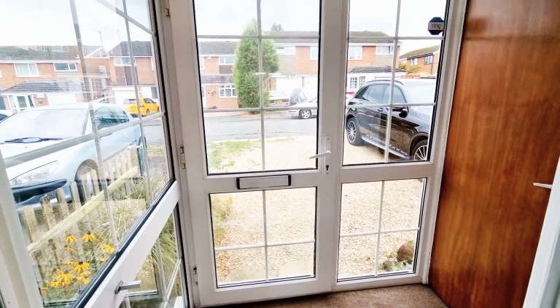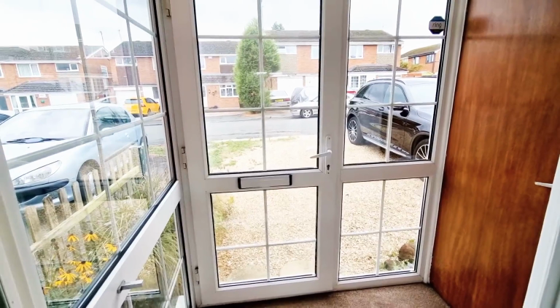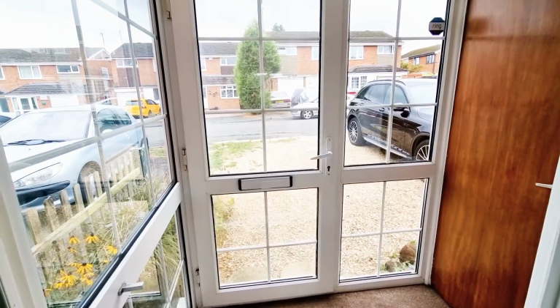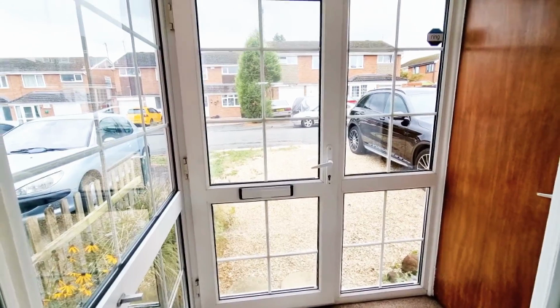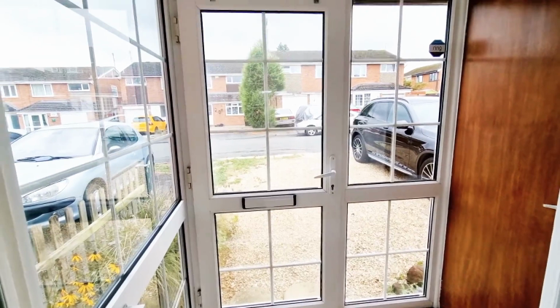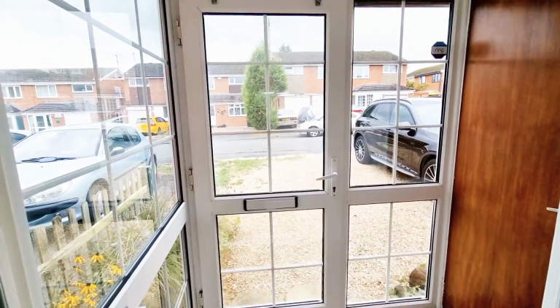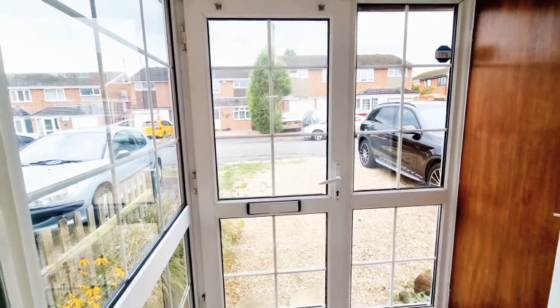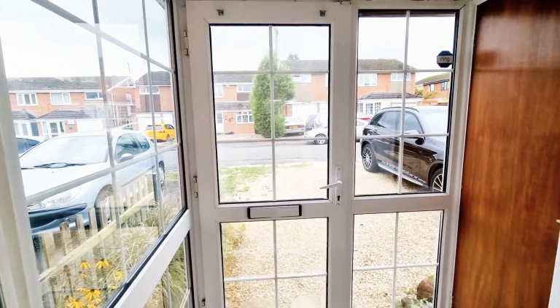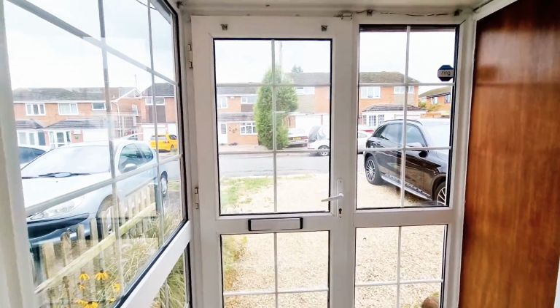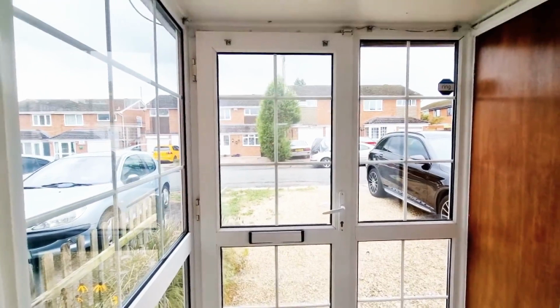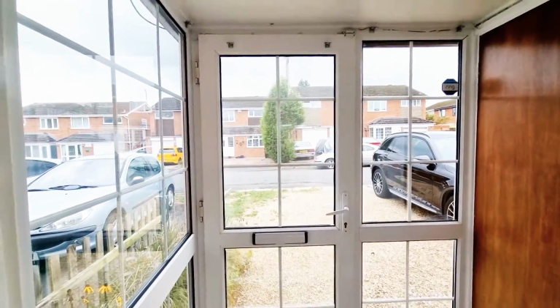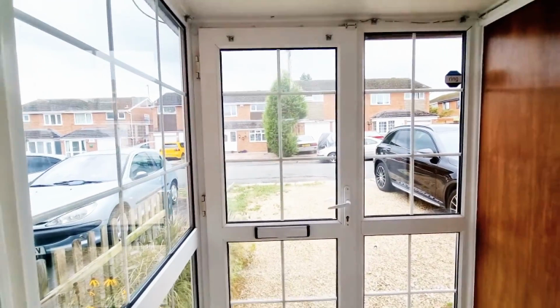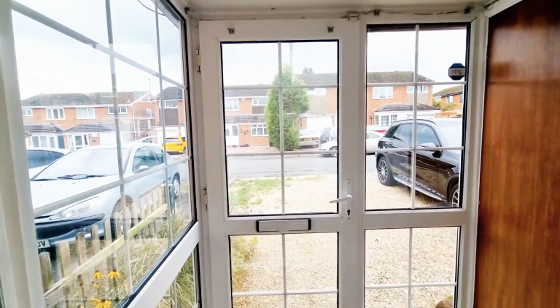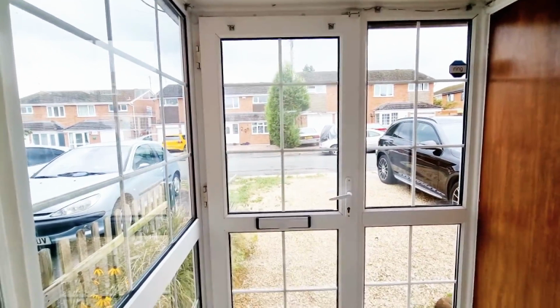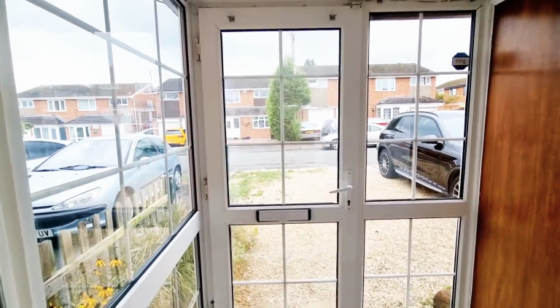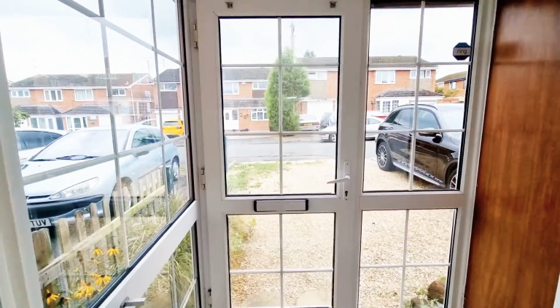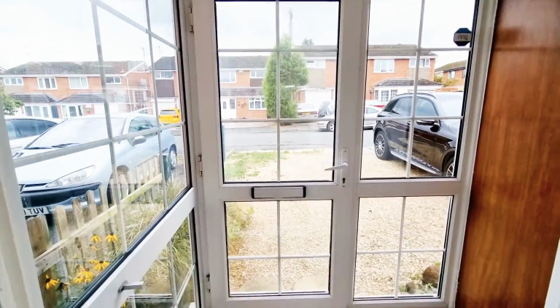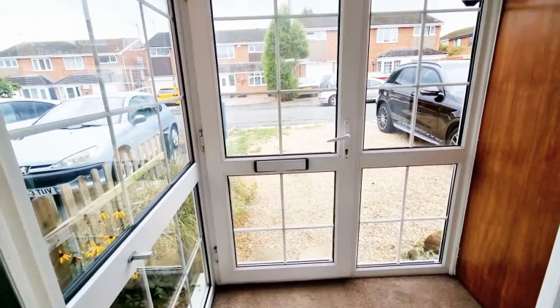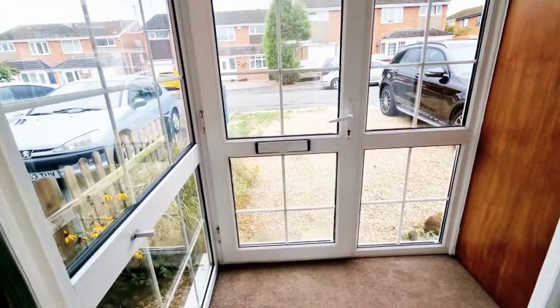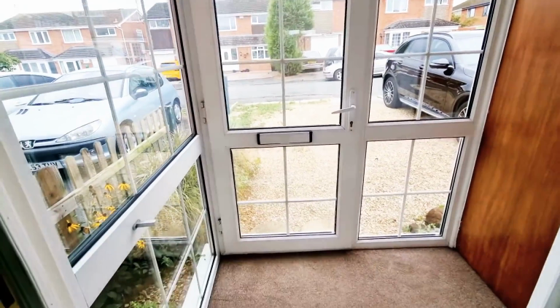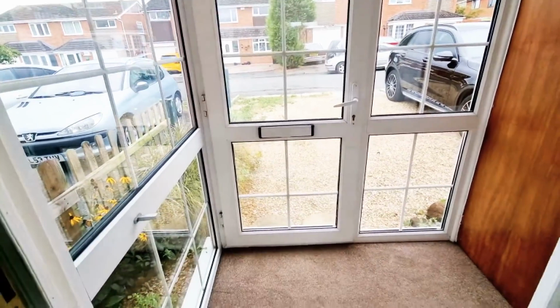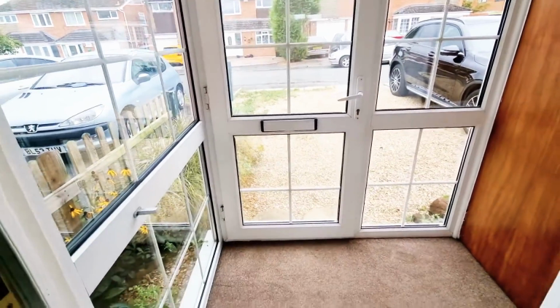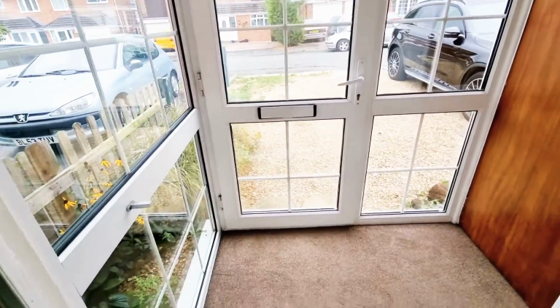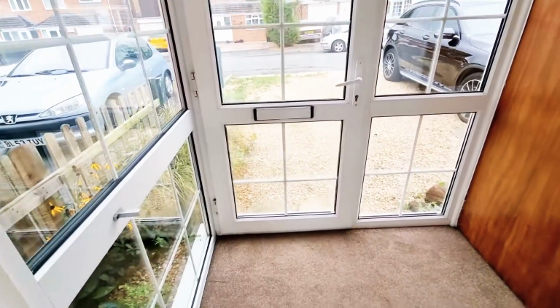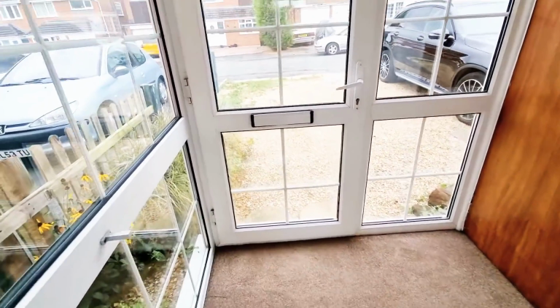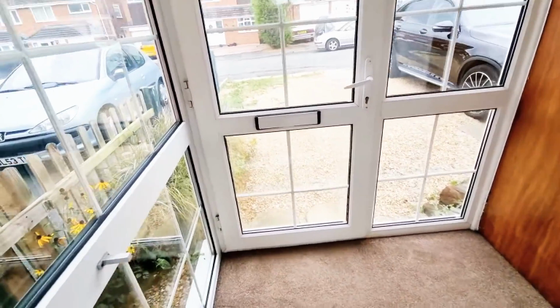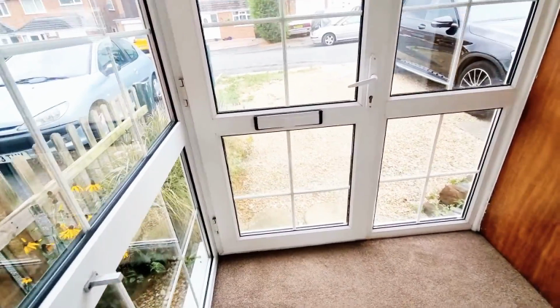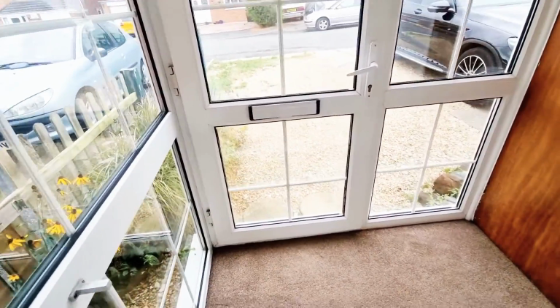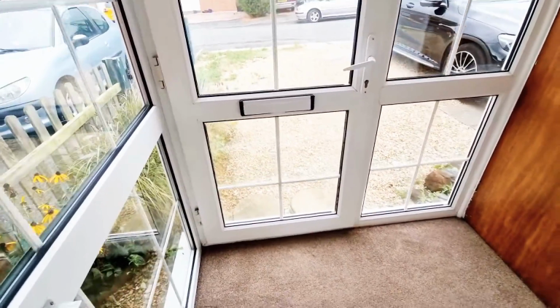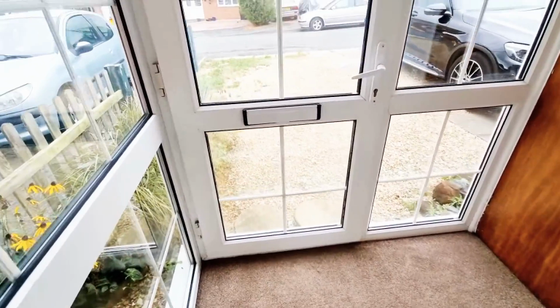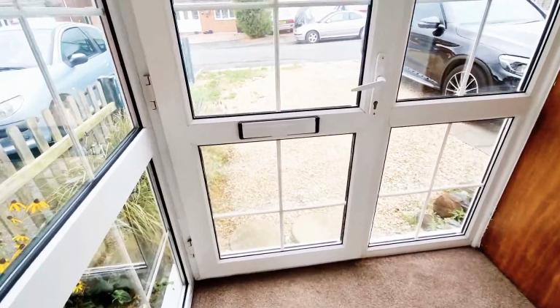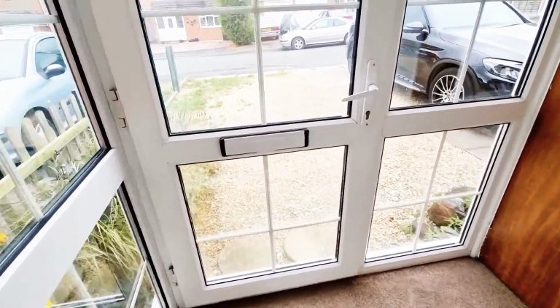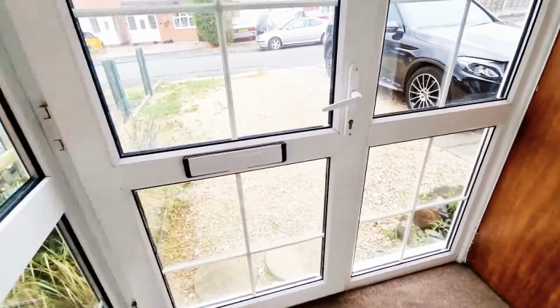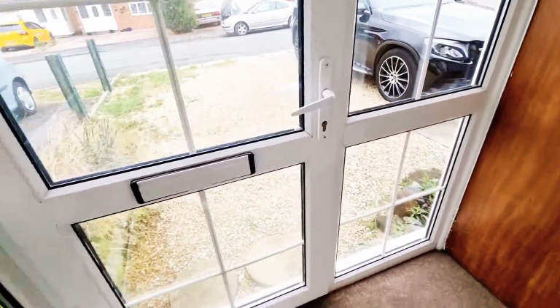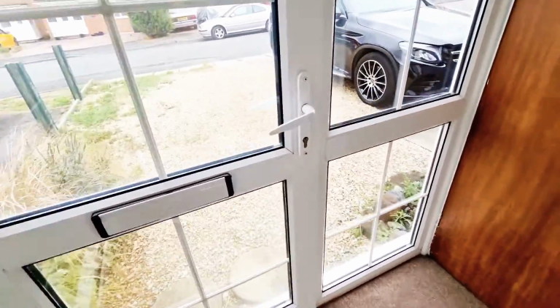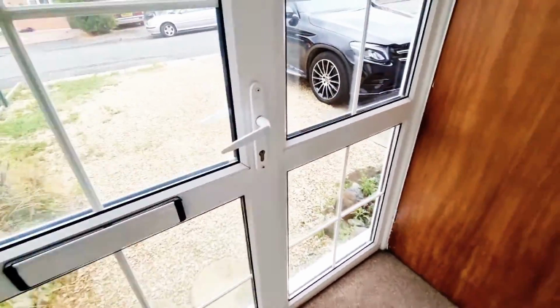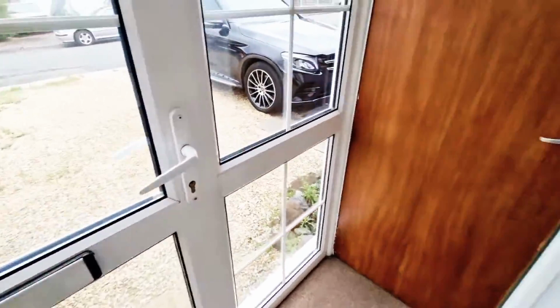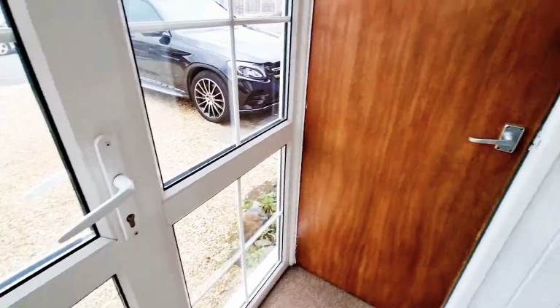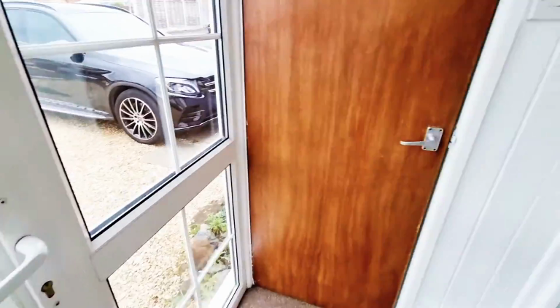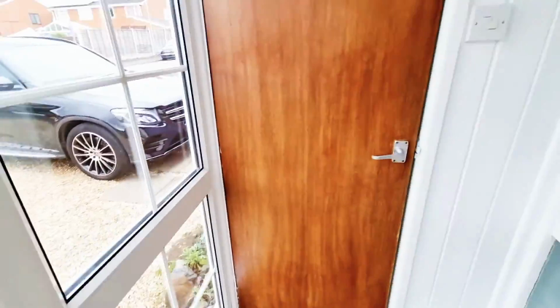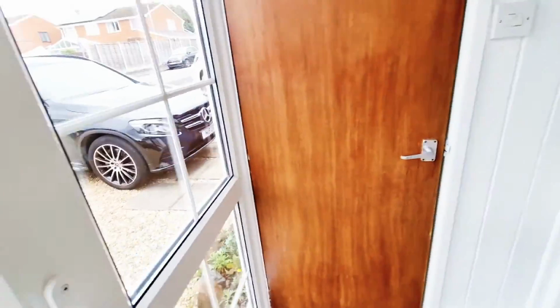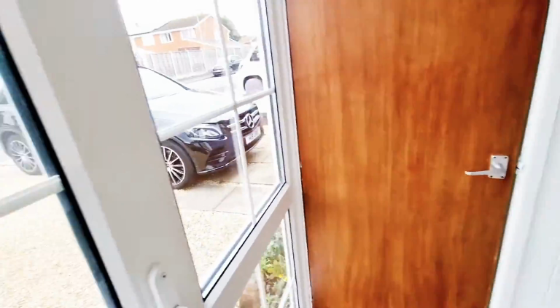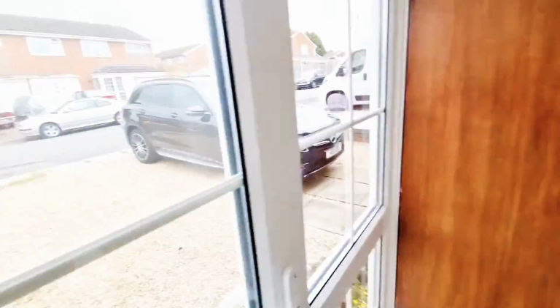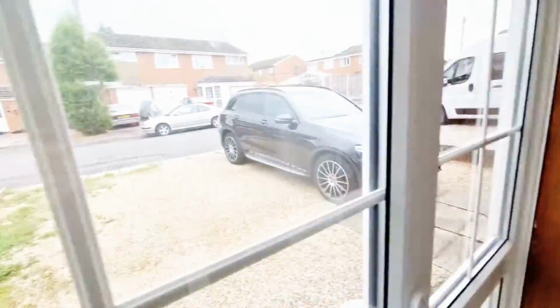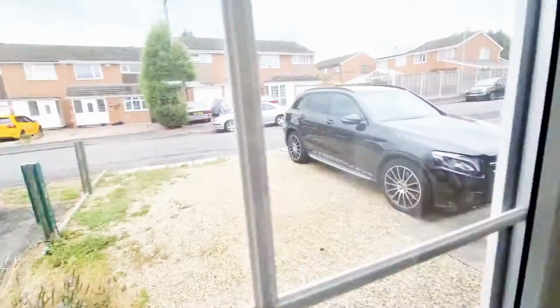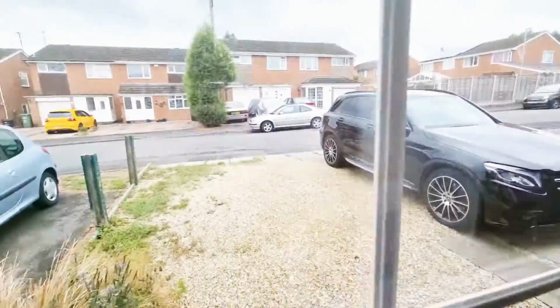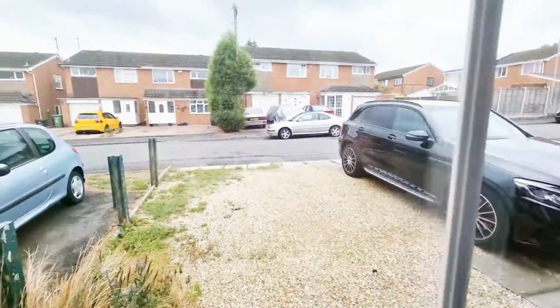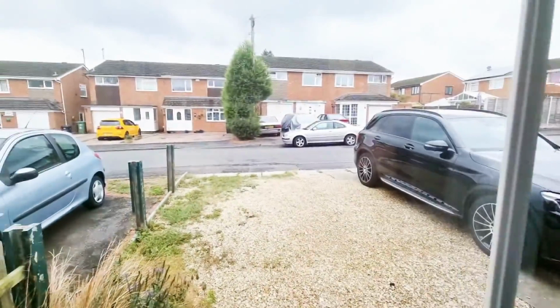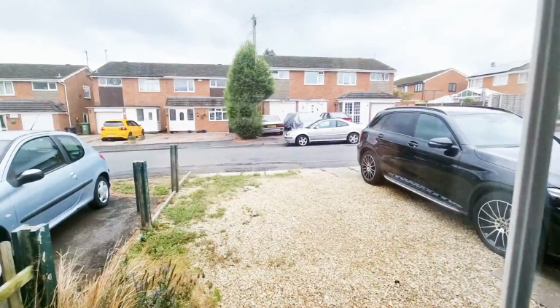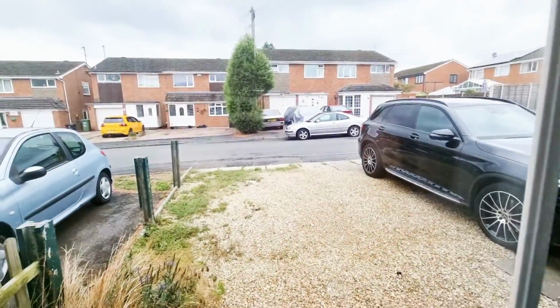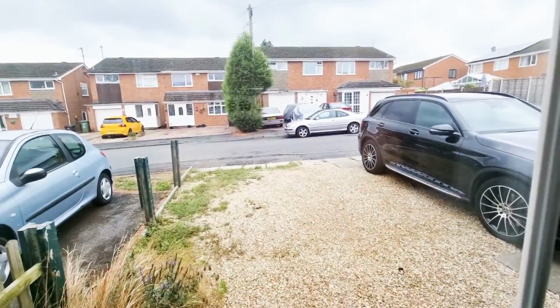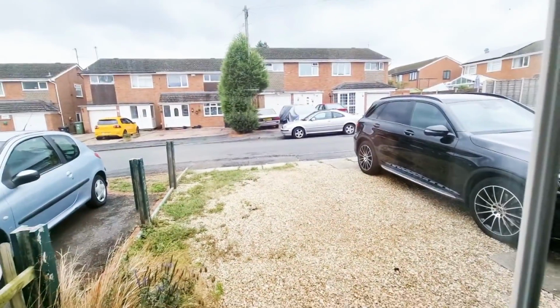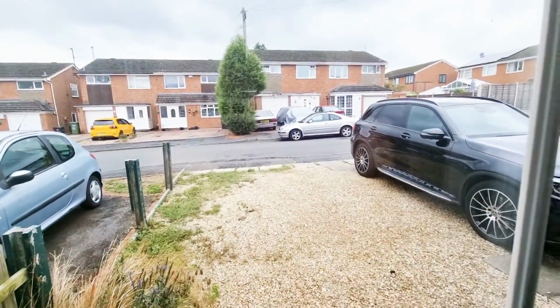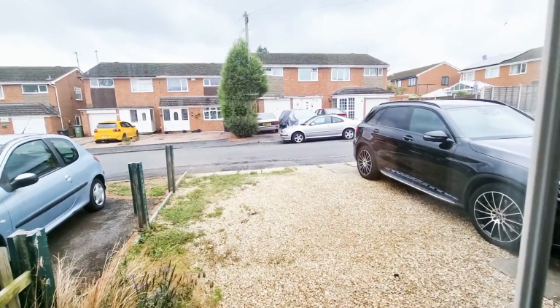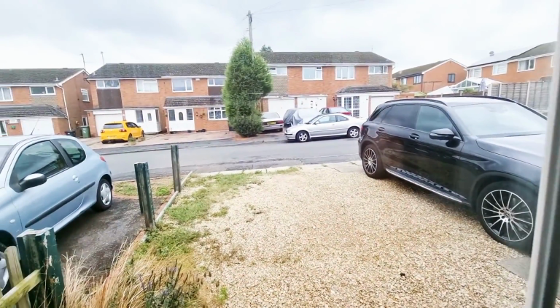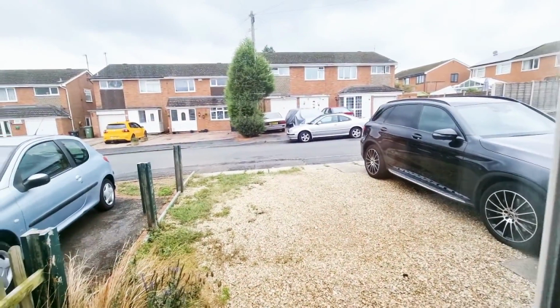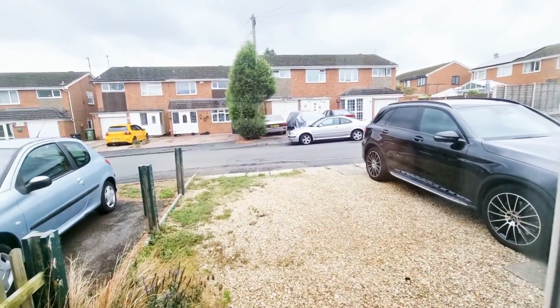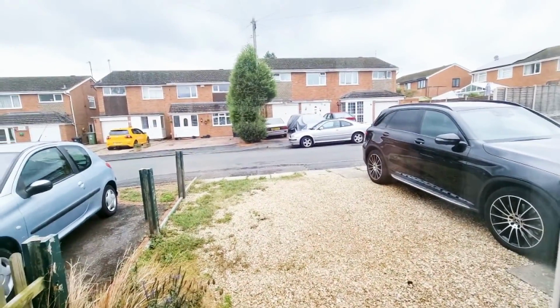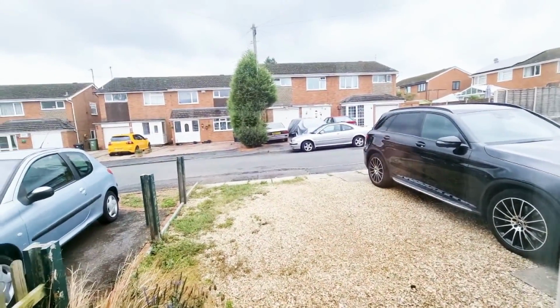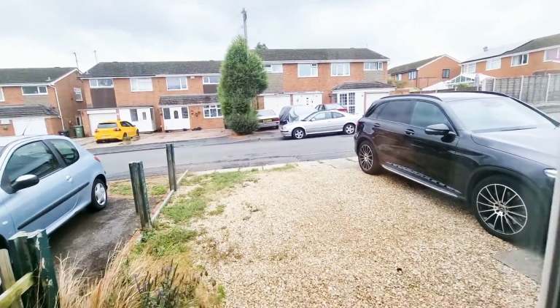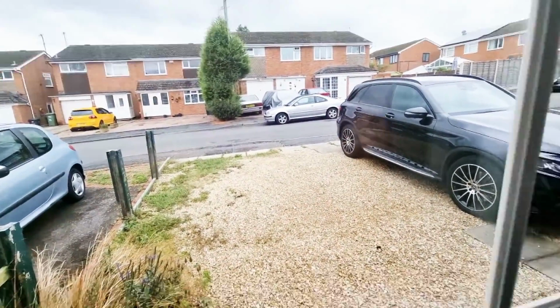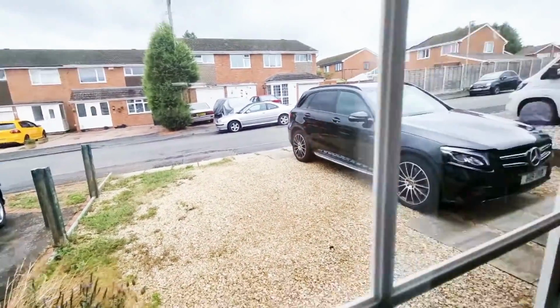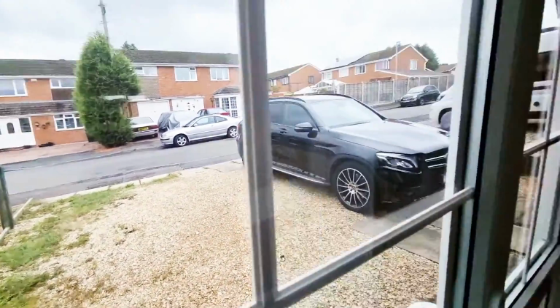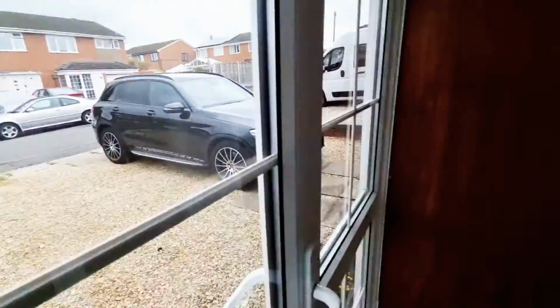Welcome to Nine Prior Close, Kidderminster. As you can see, I've just stepped in from the reception hall from the front driveway.